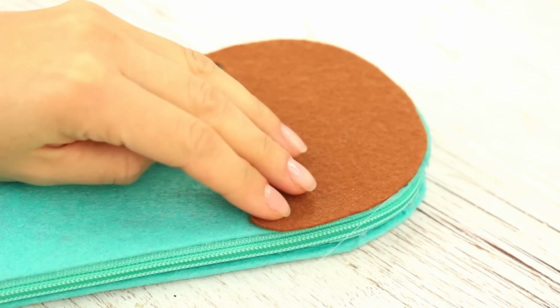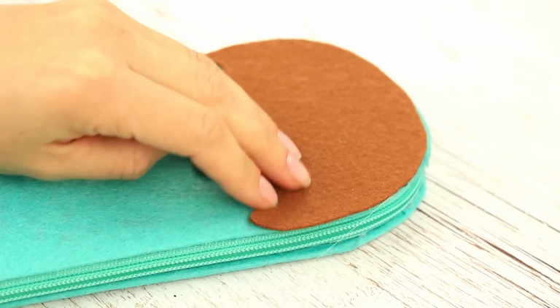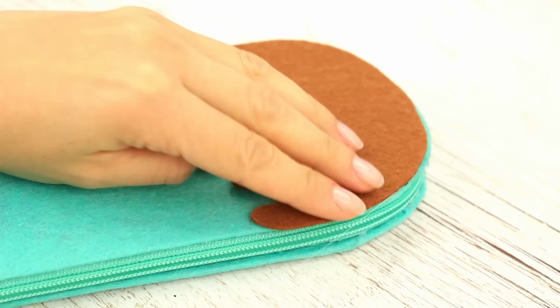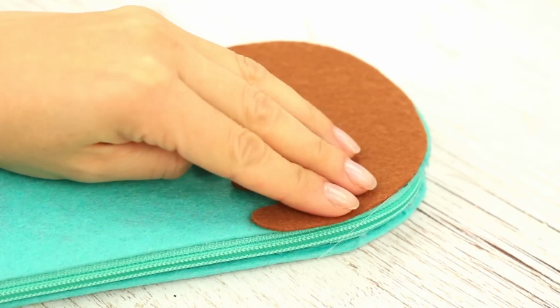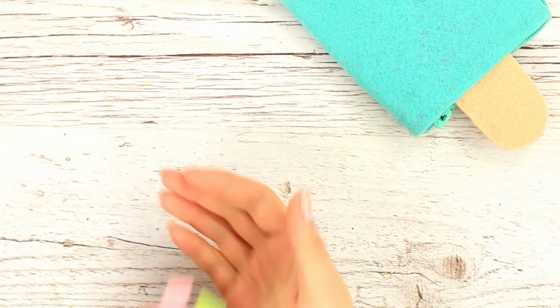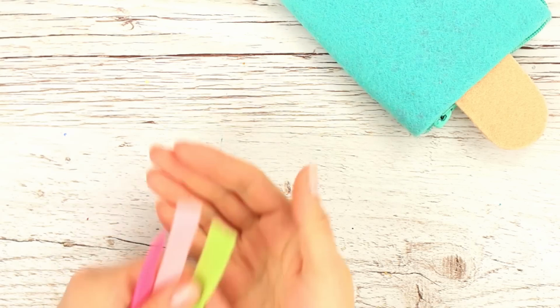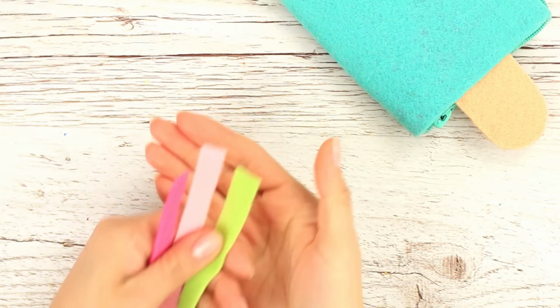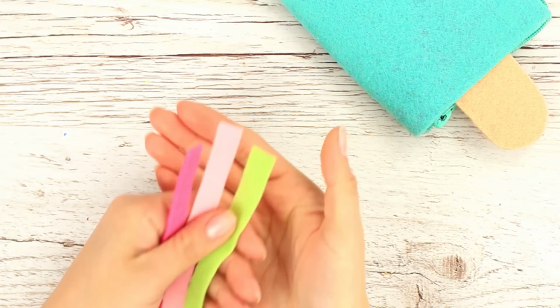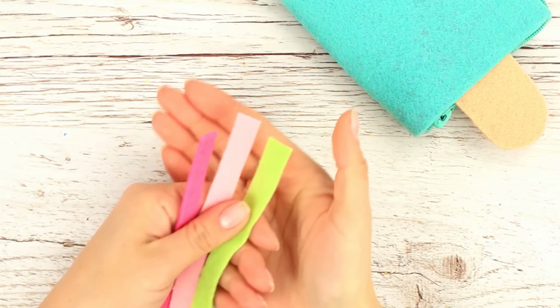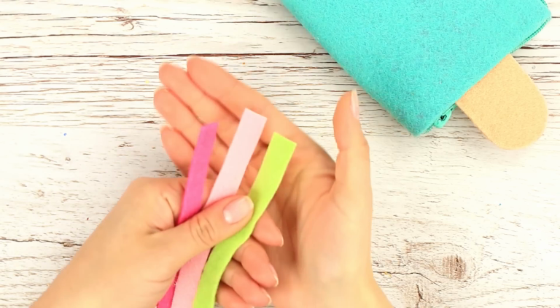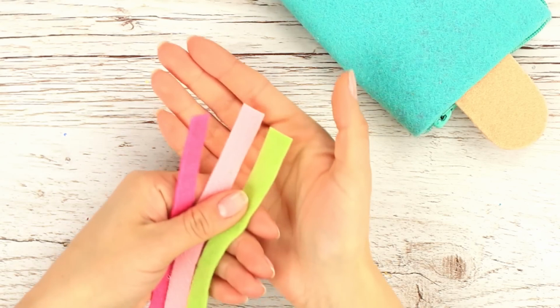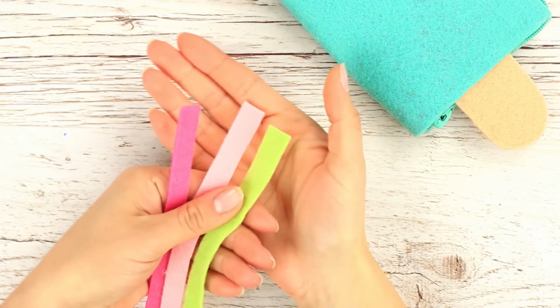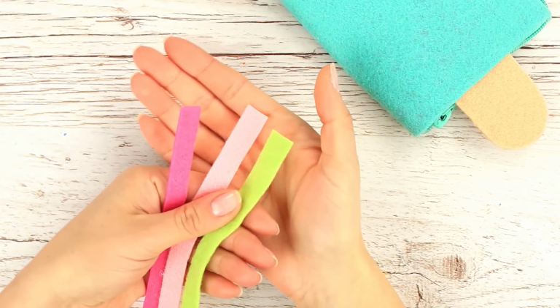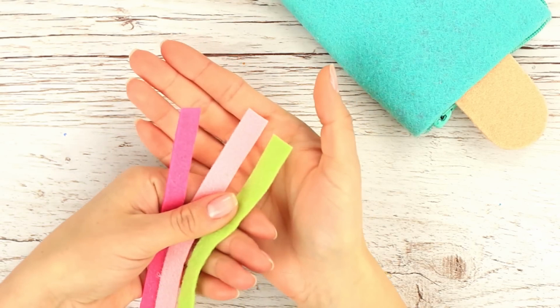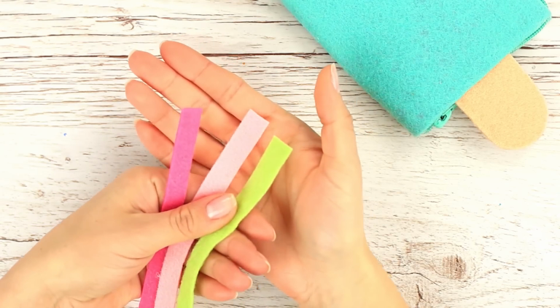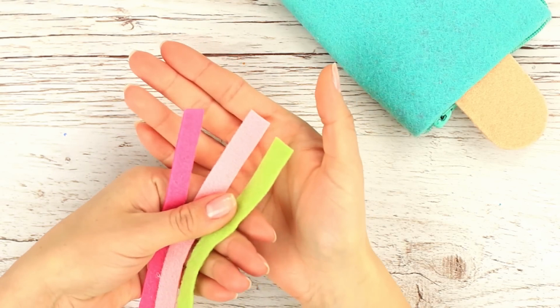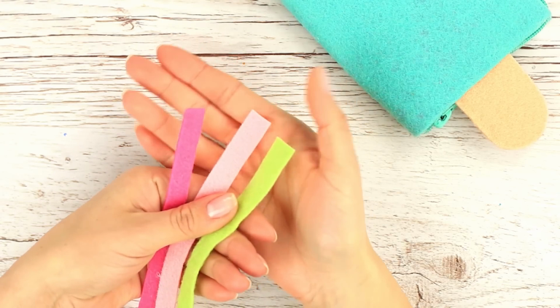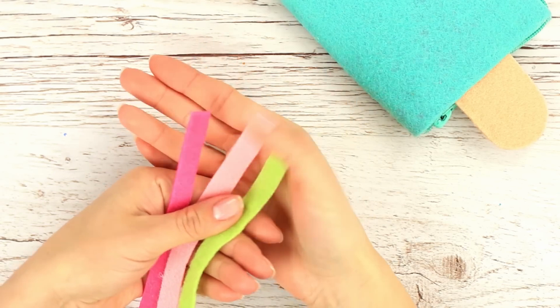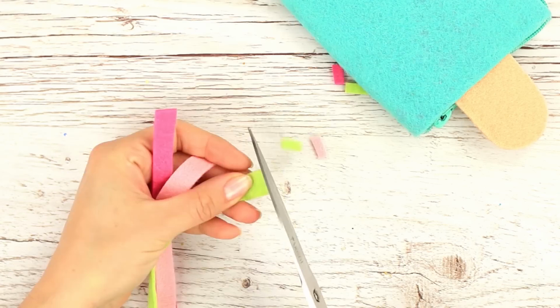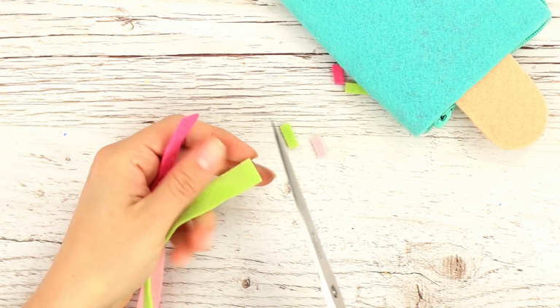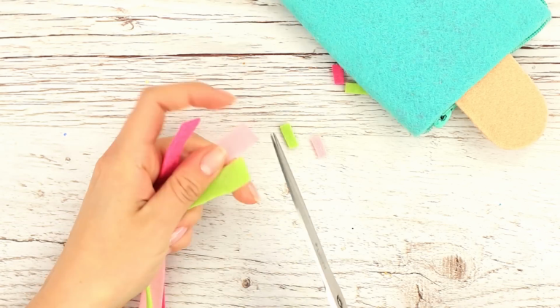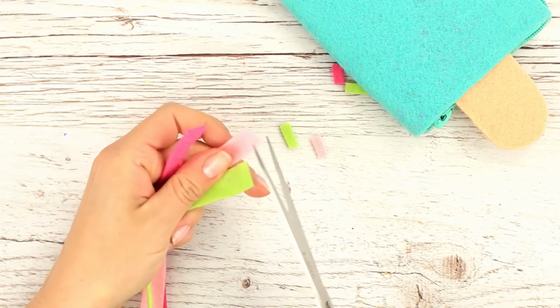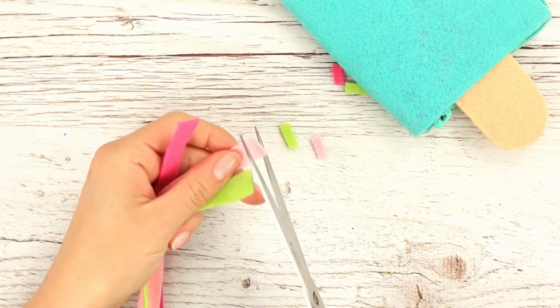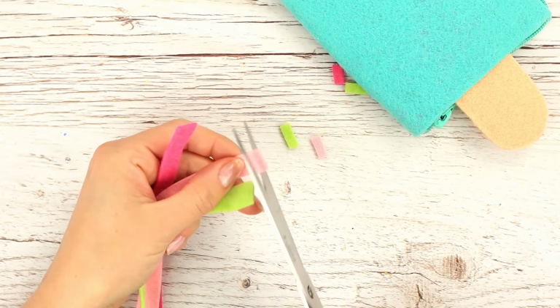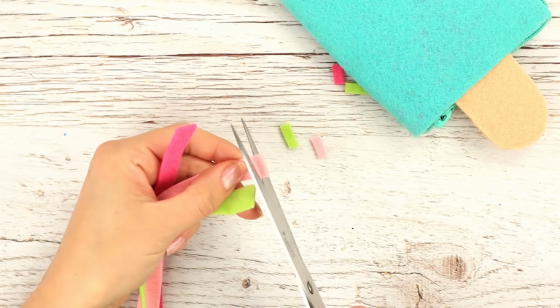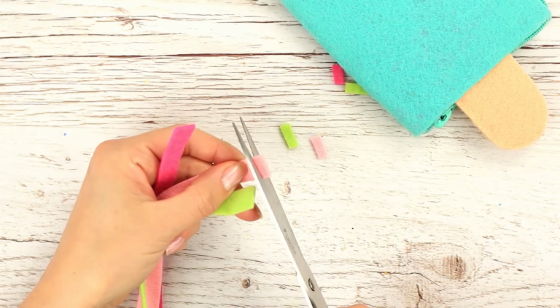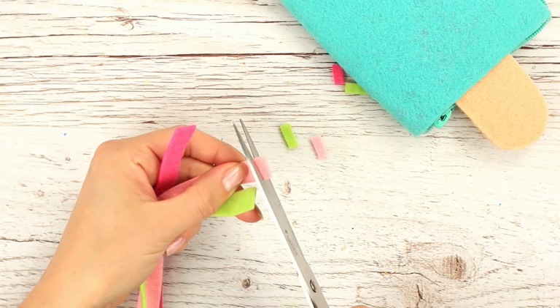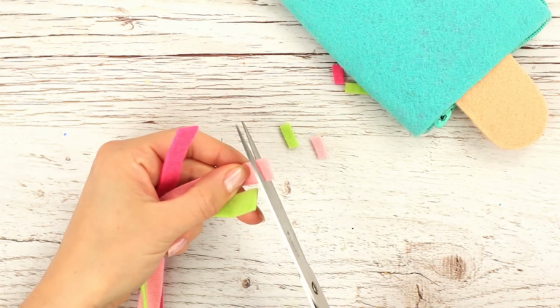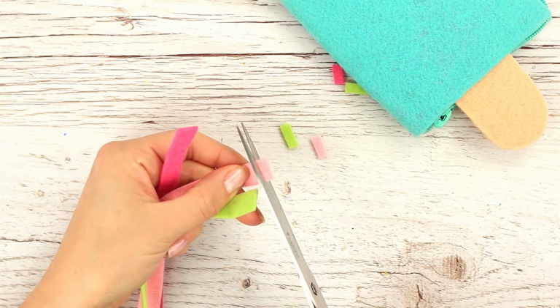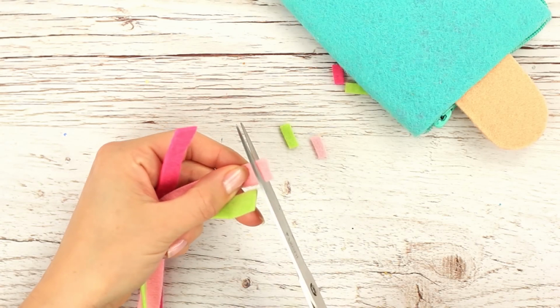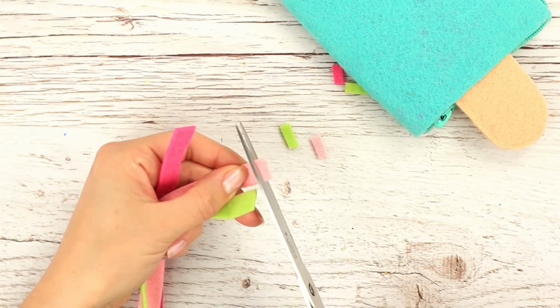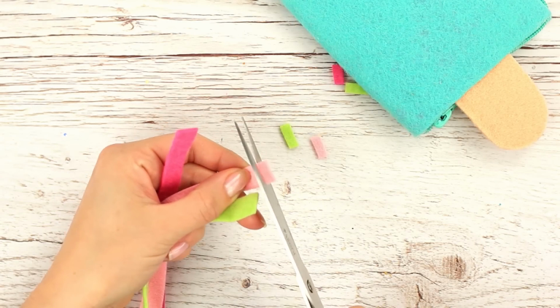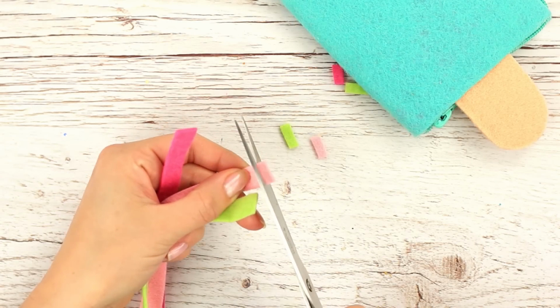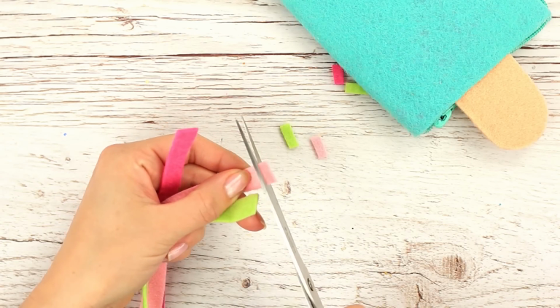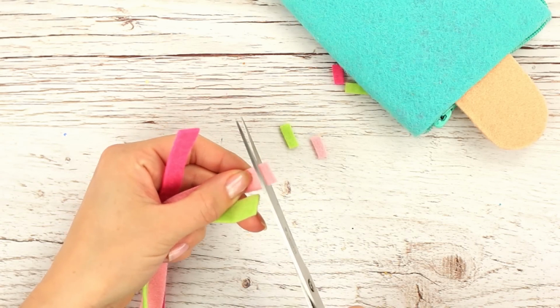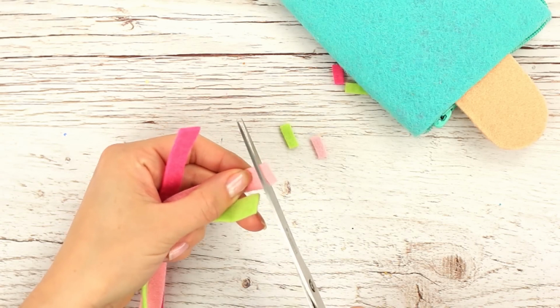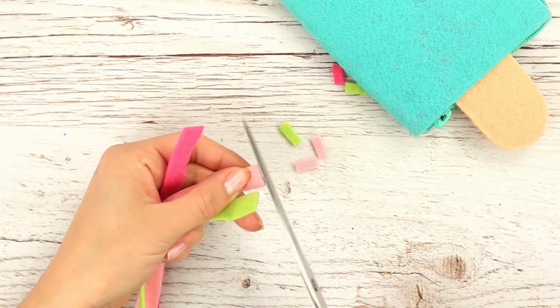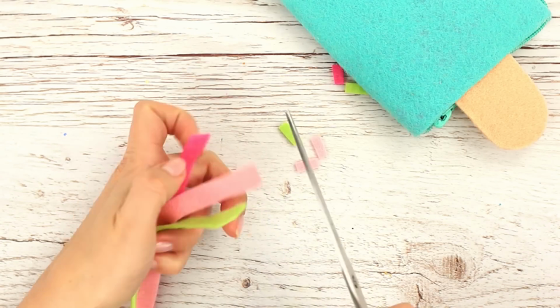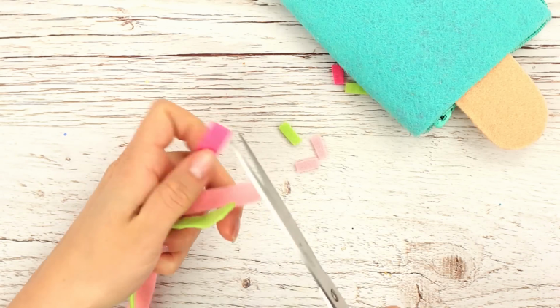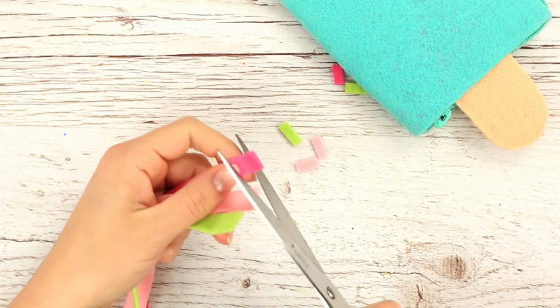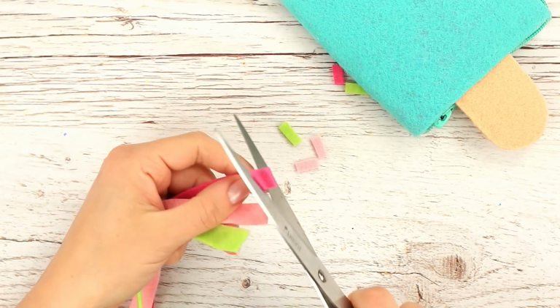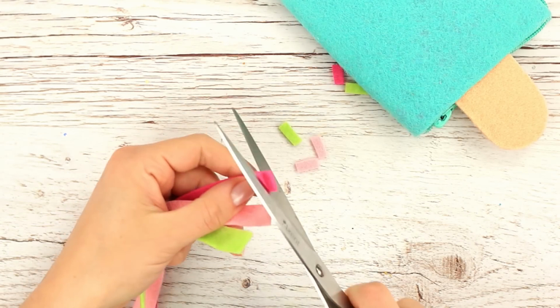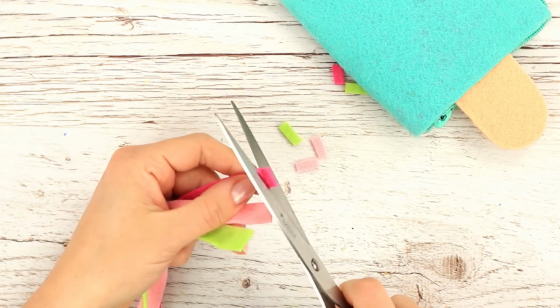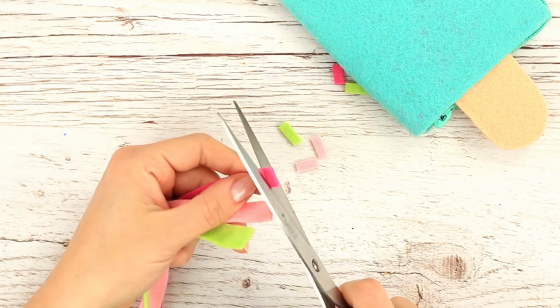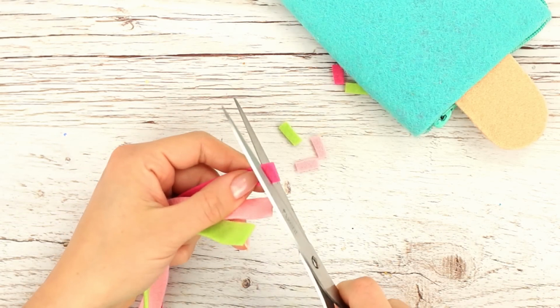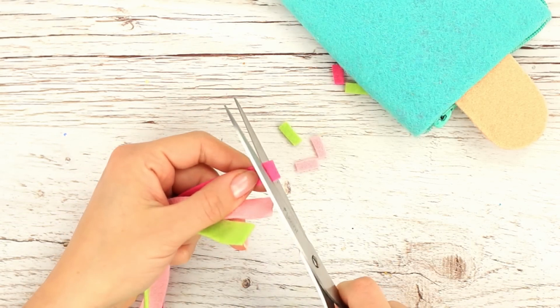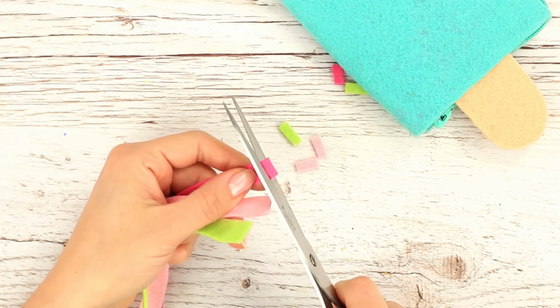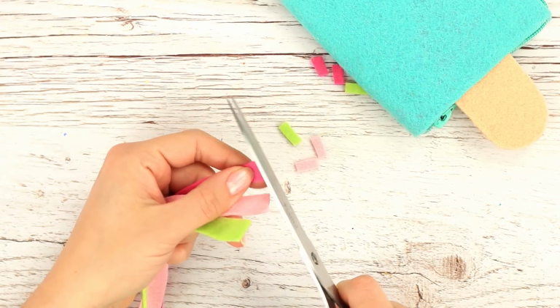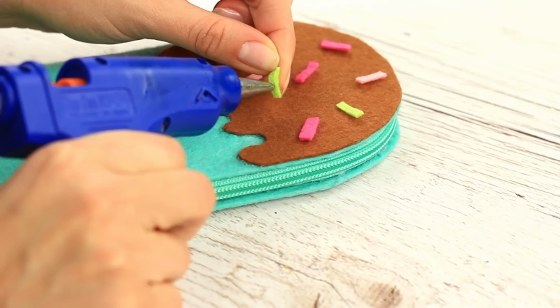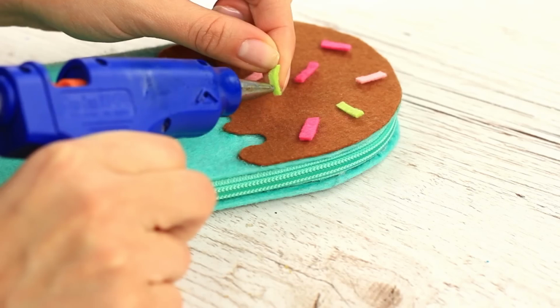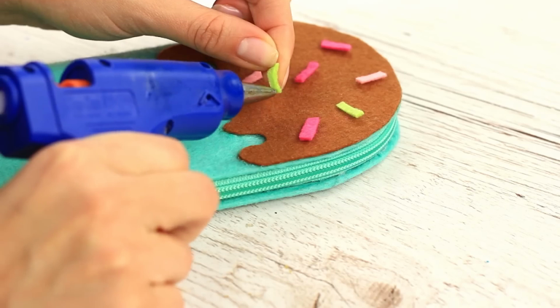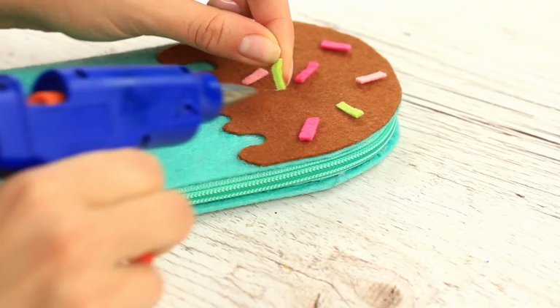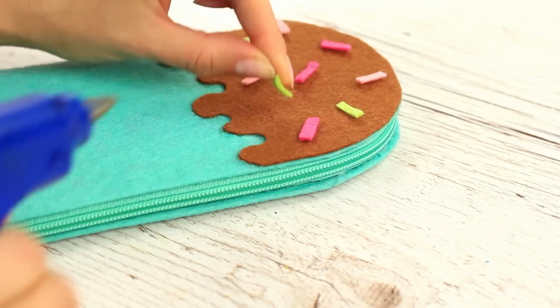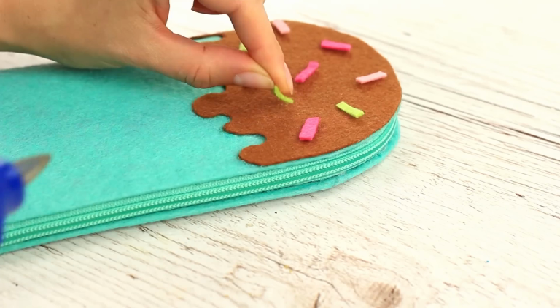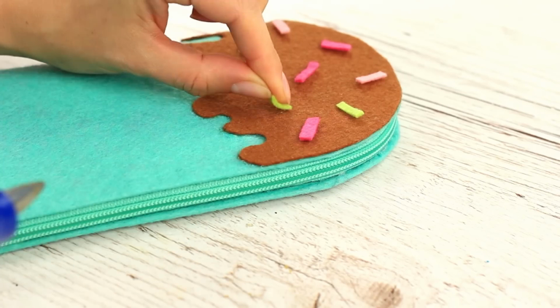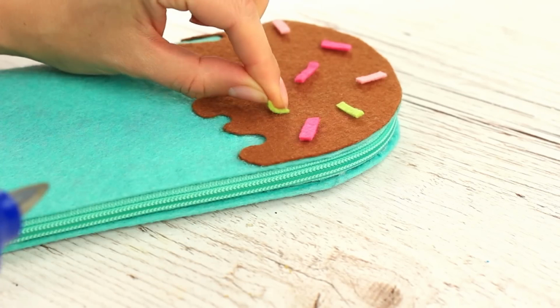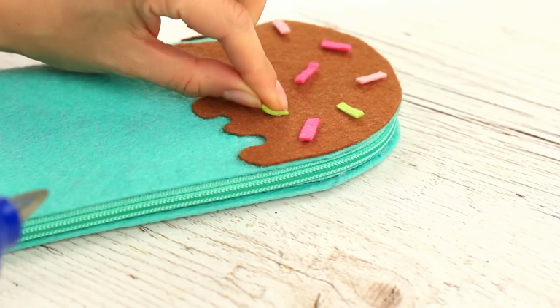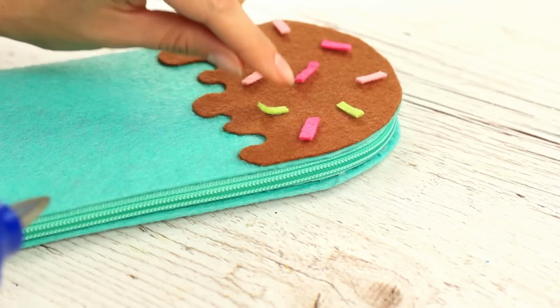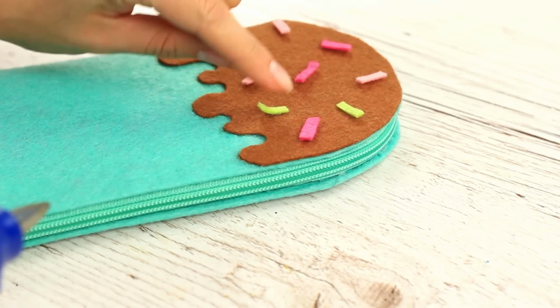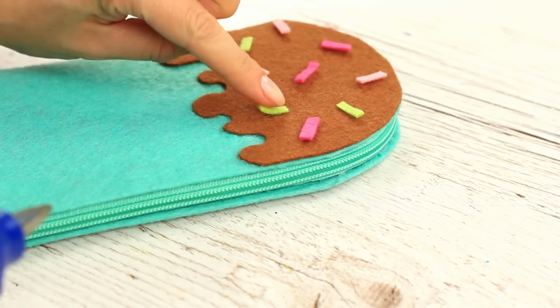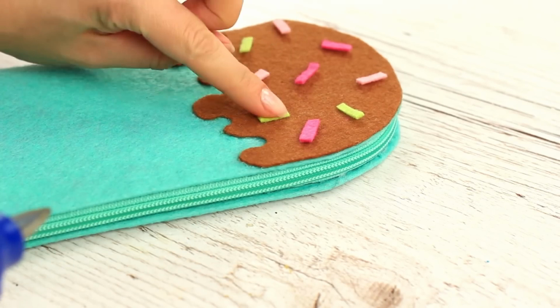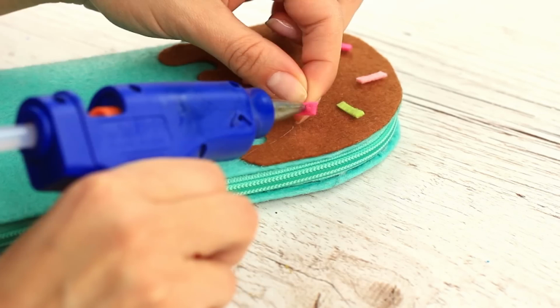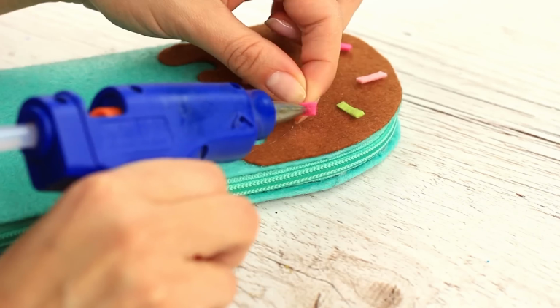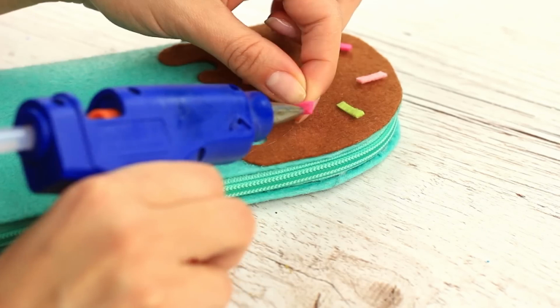Add some sprinkles — cut them out from multicolor felt stripes and hot glue the sprinkles randomly.